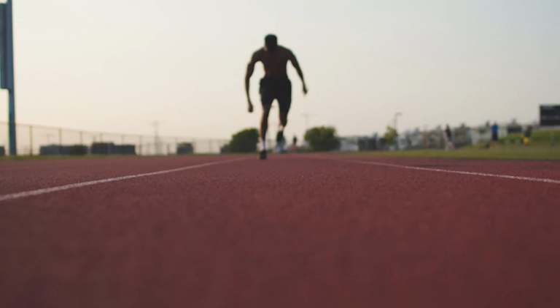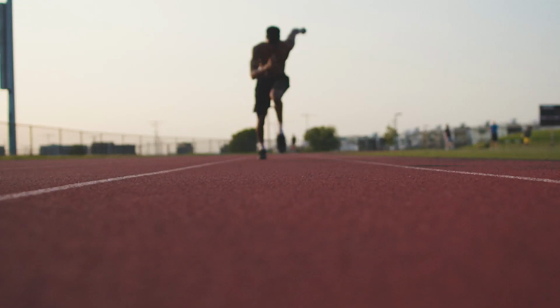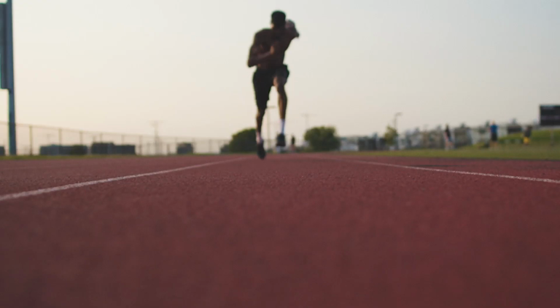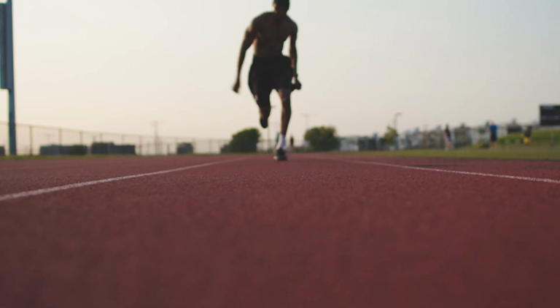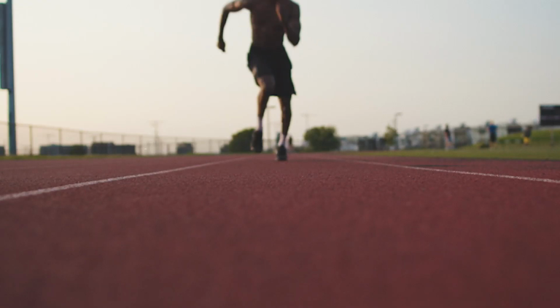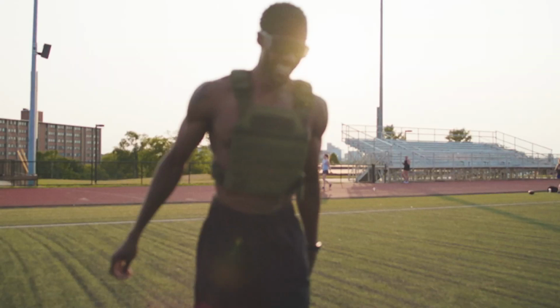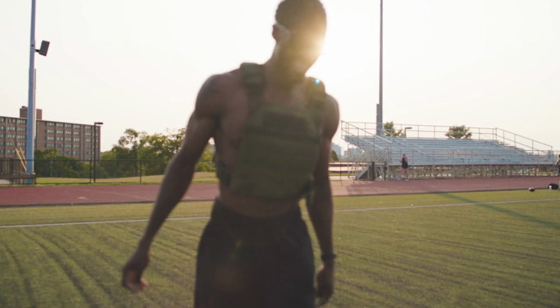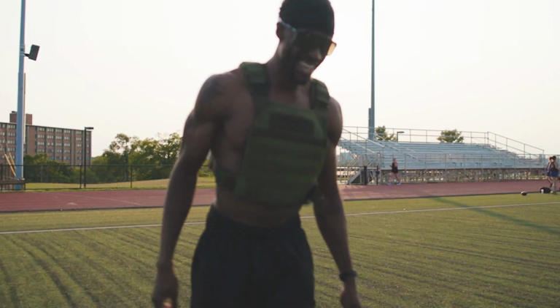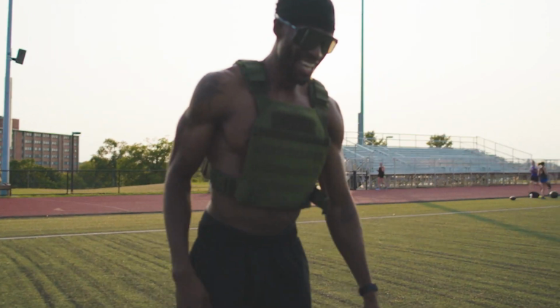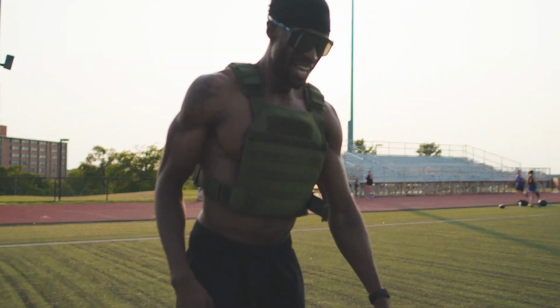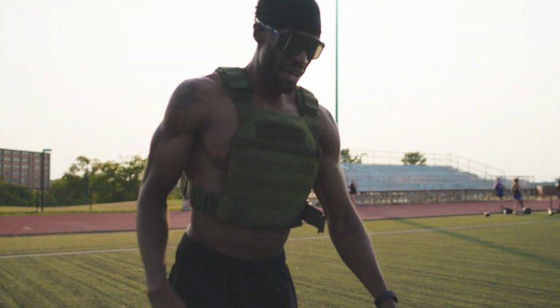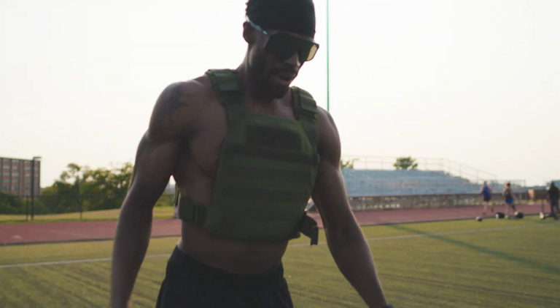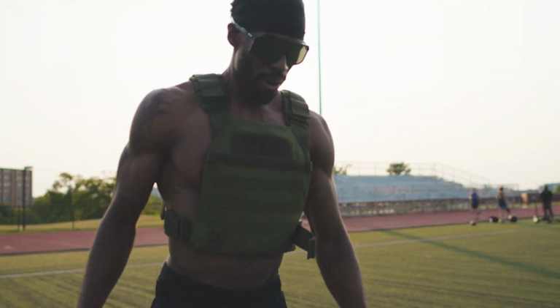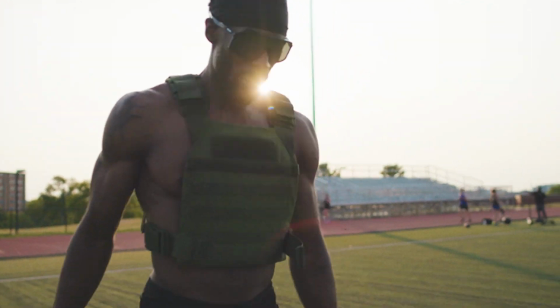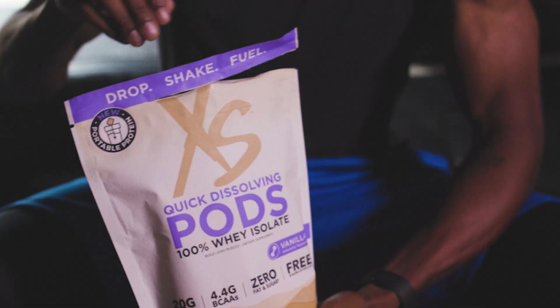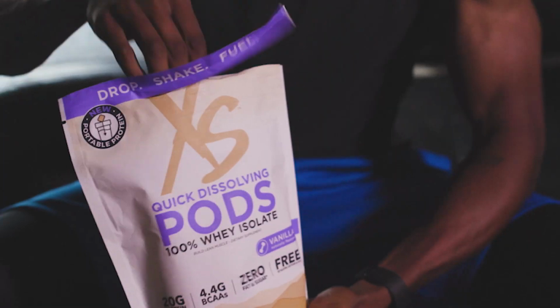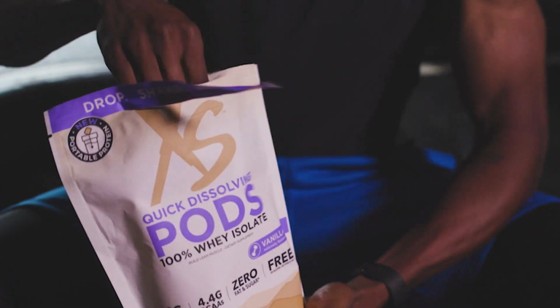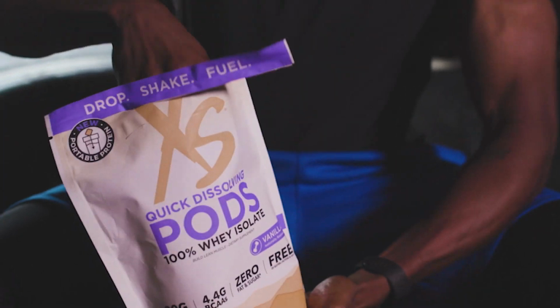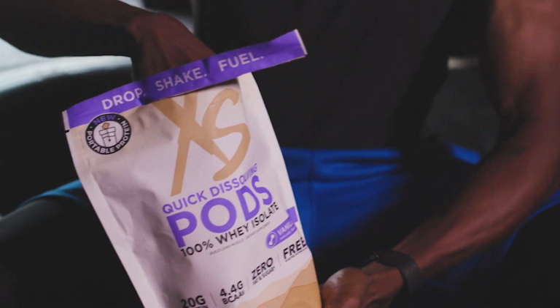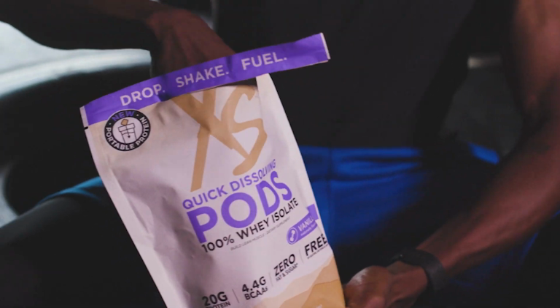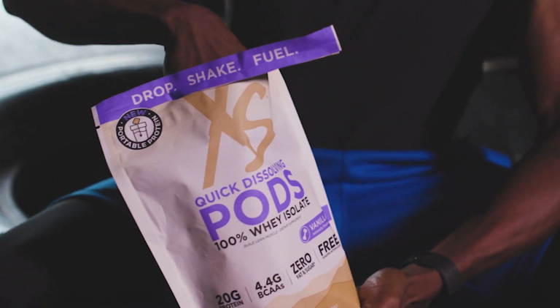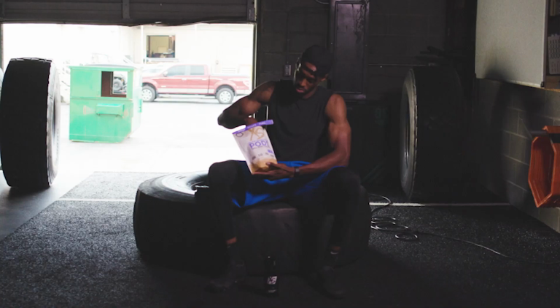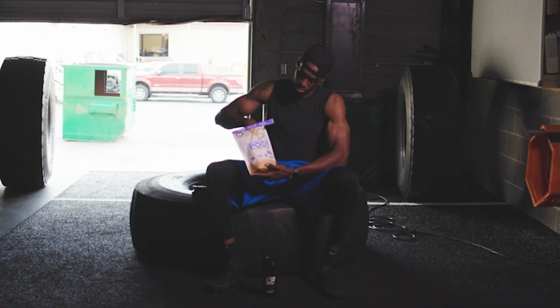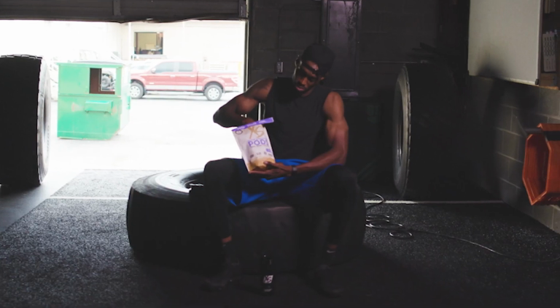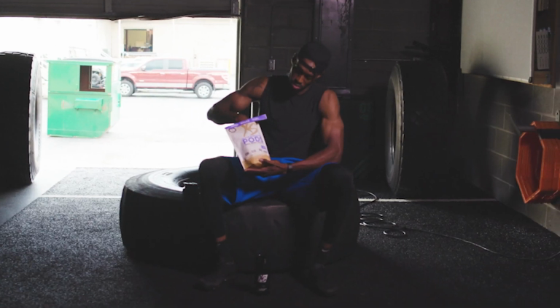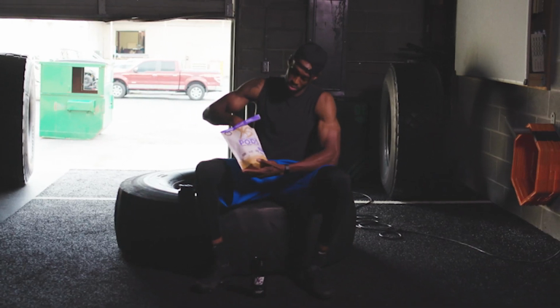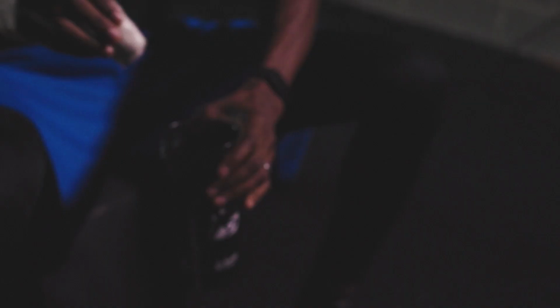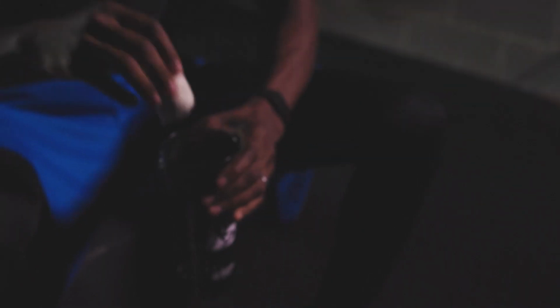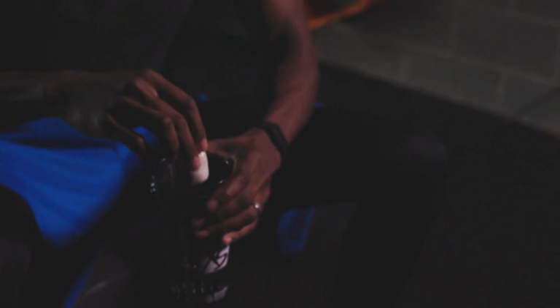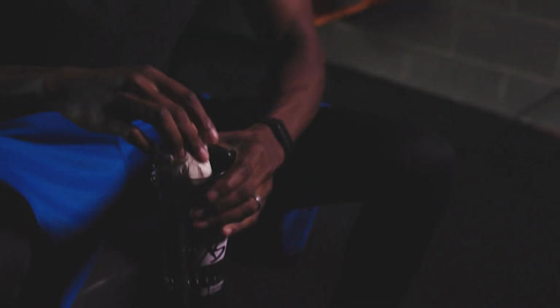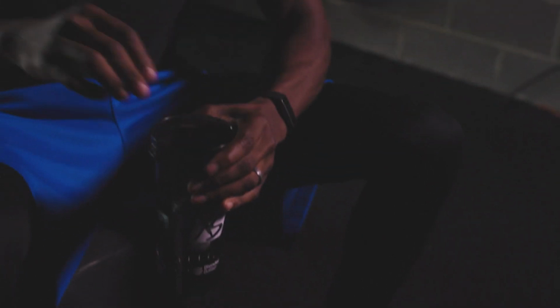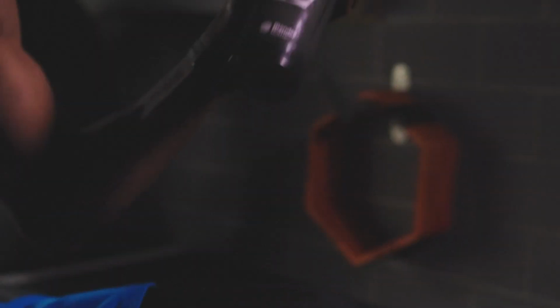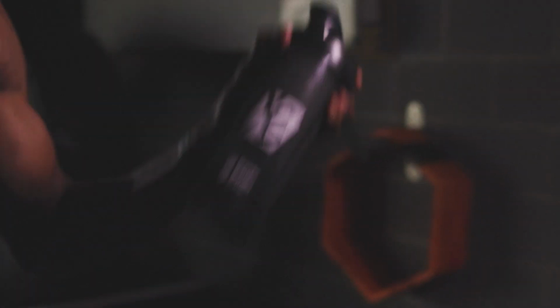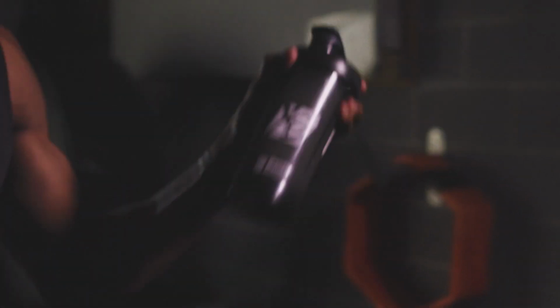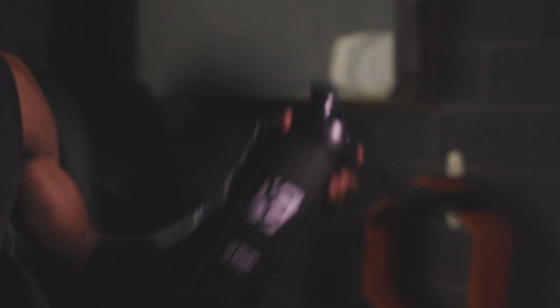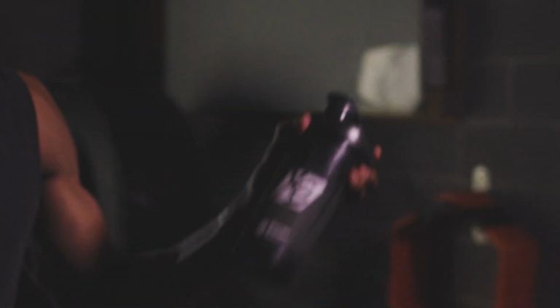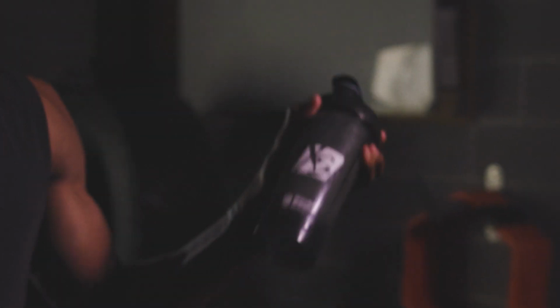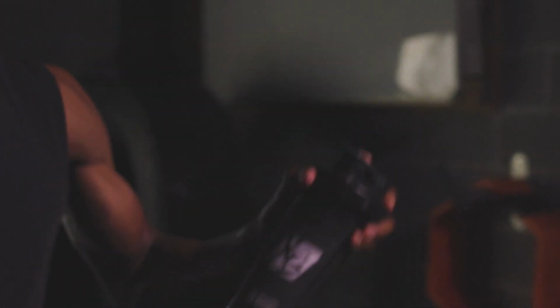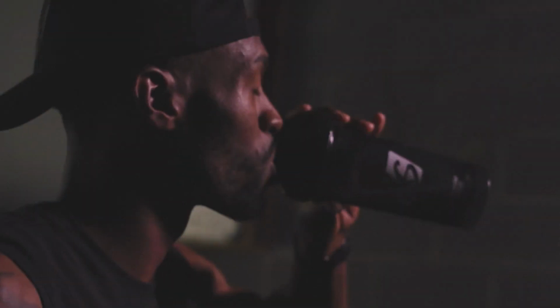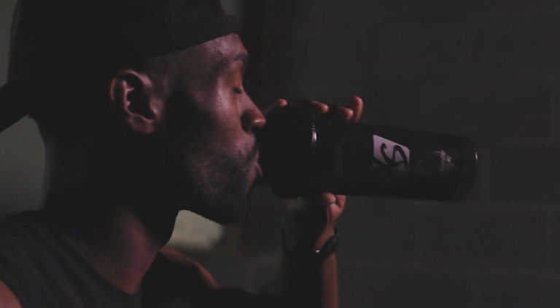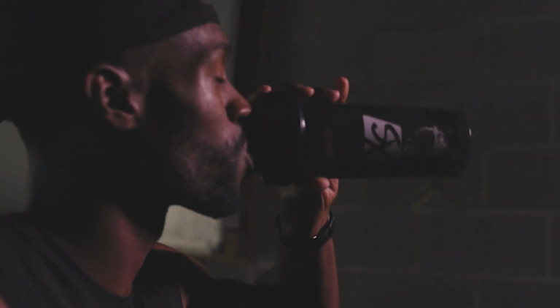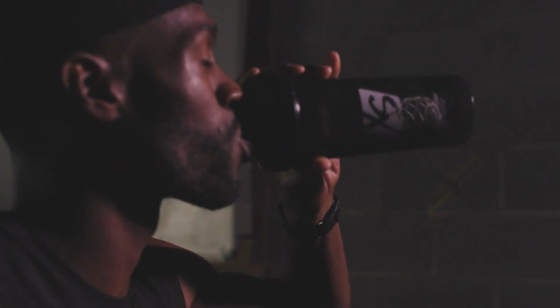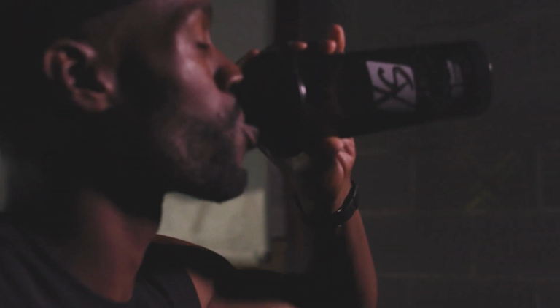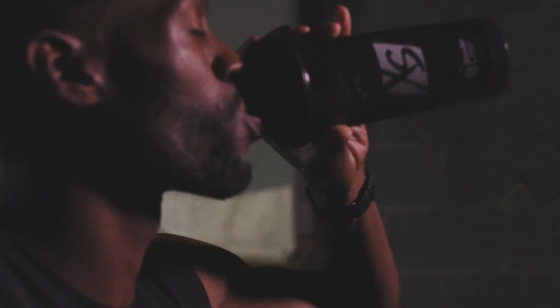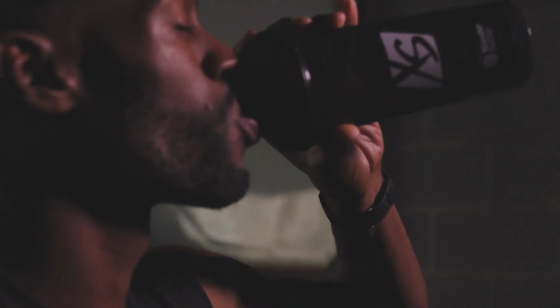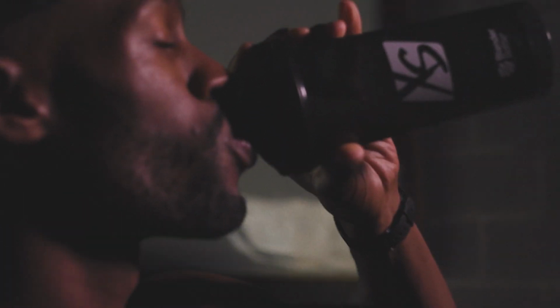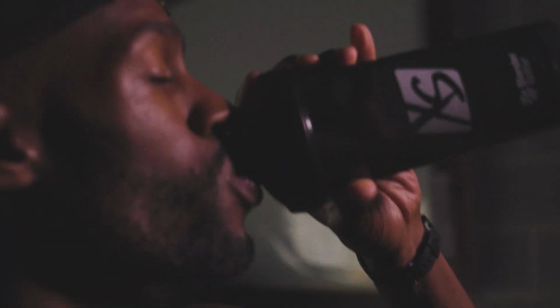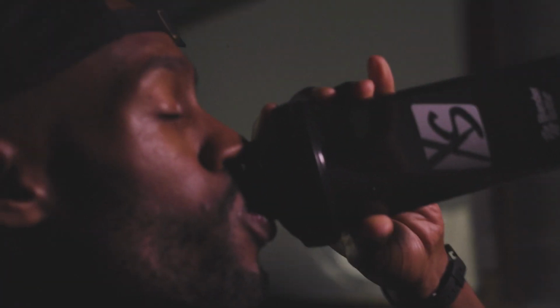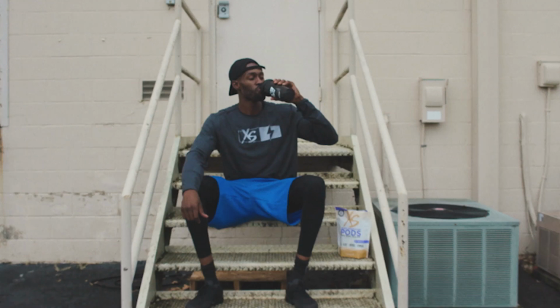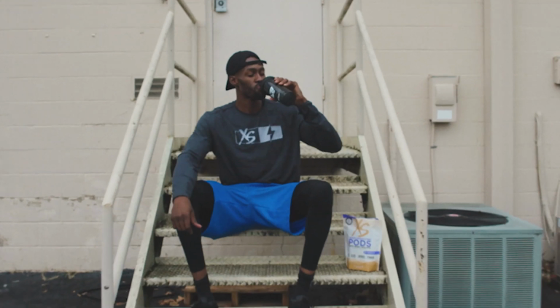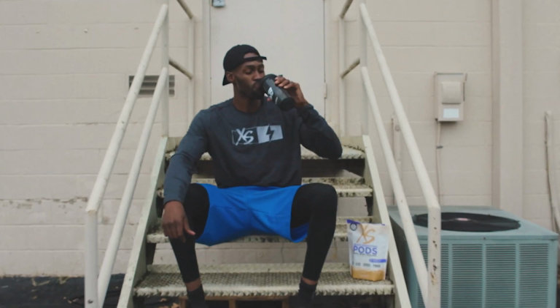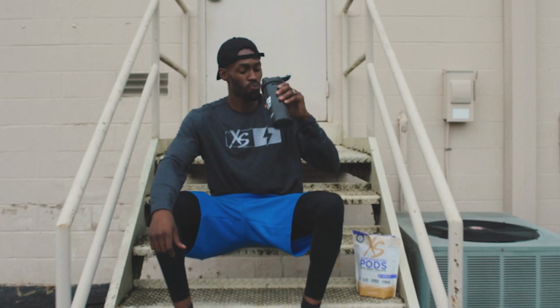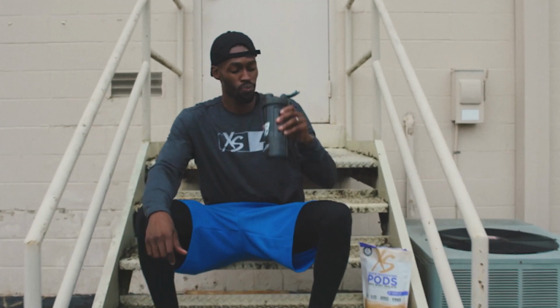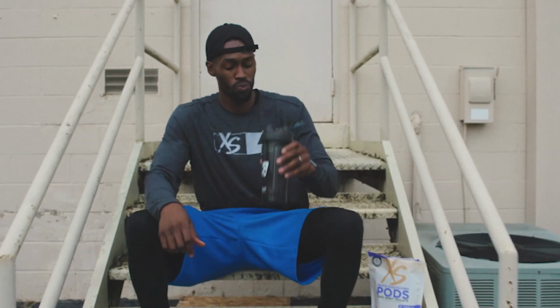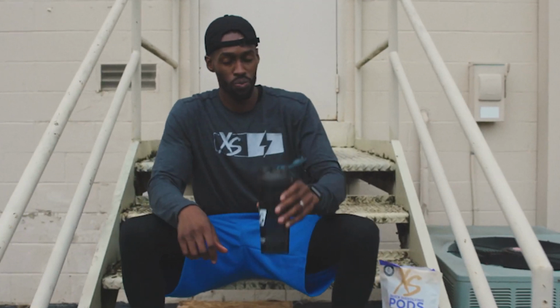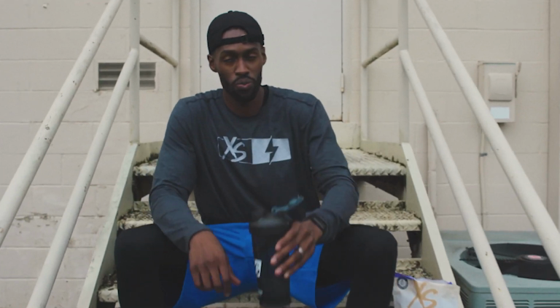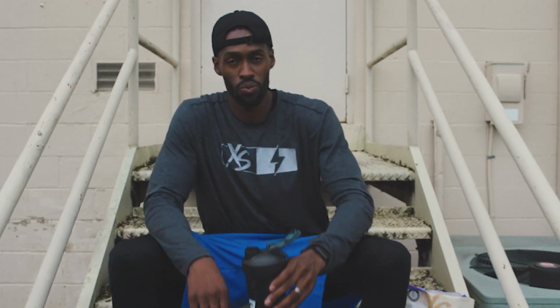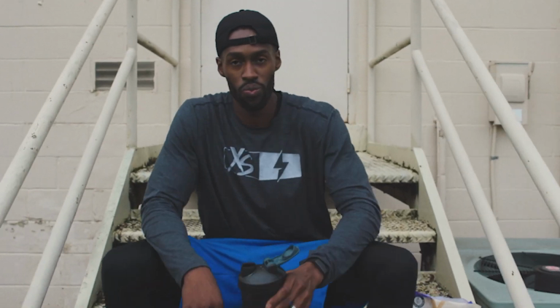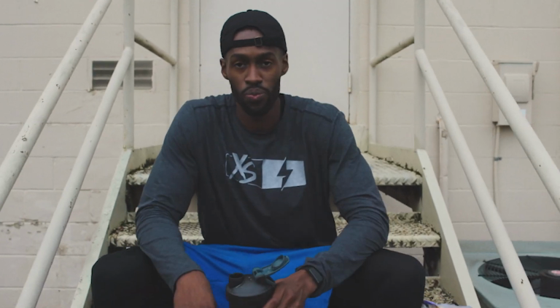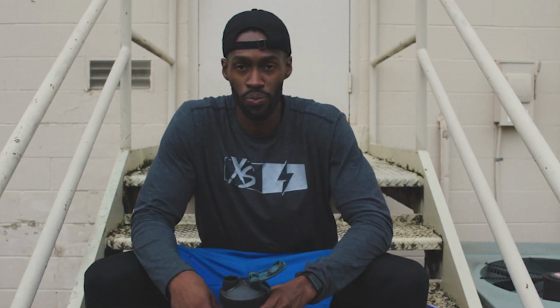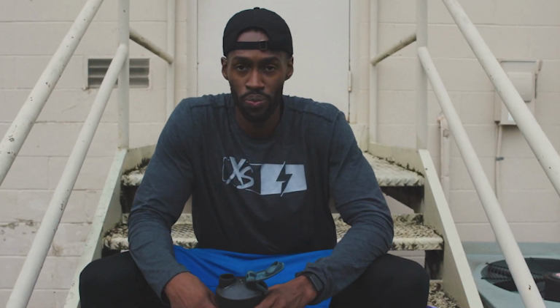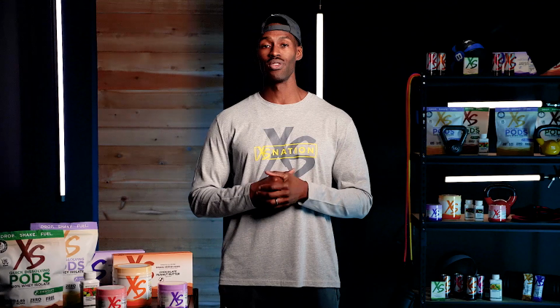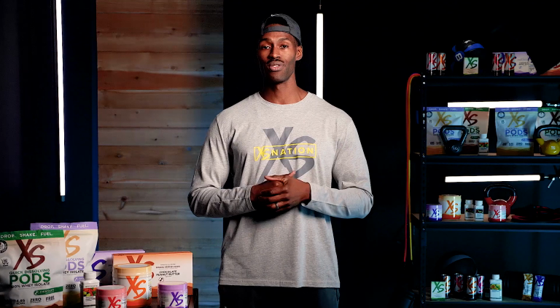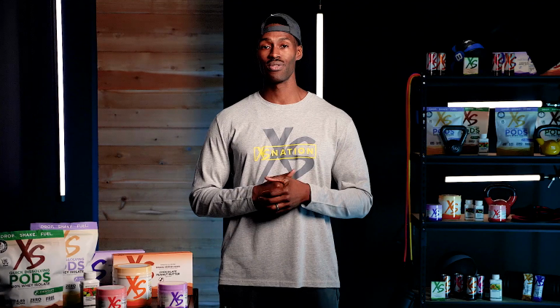Excess protein pods are sugar and soy-free, non-GMO, and contain no artificial colors, flavors, or sweeteners.